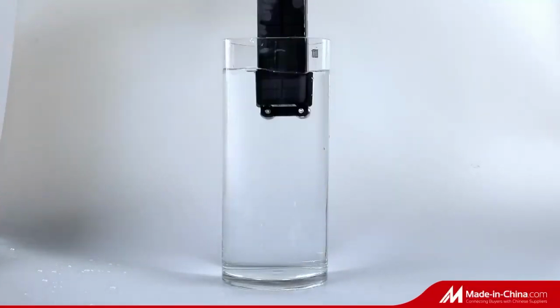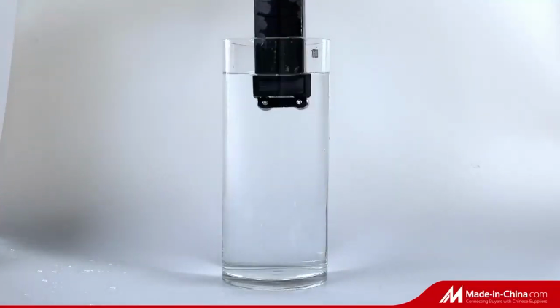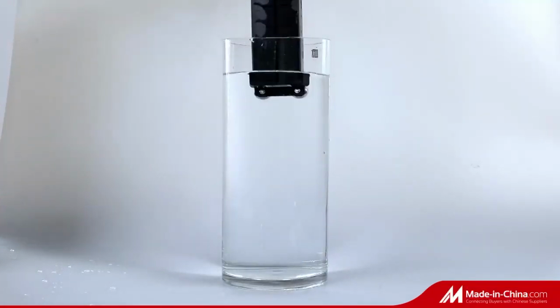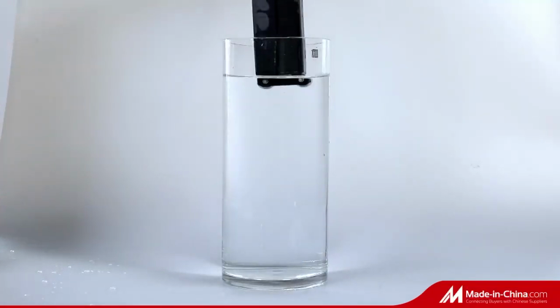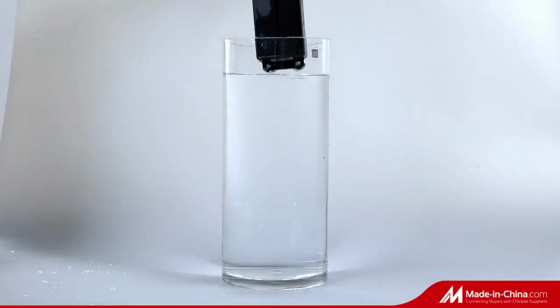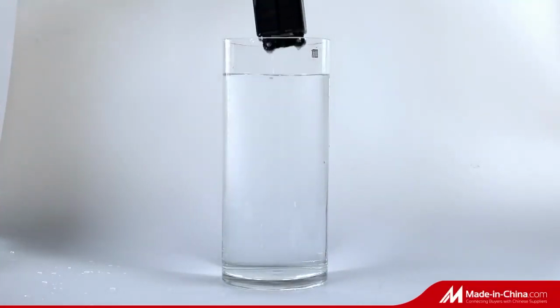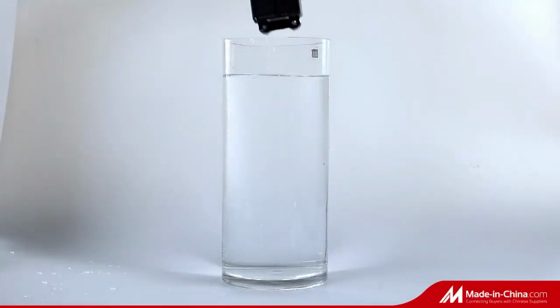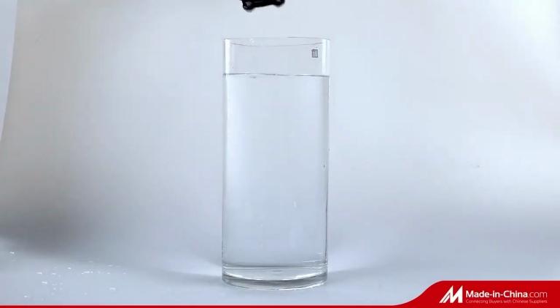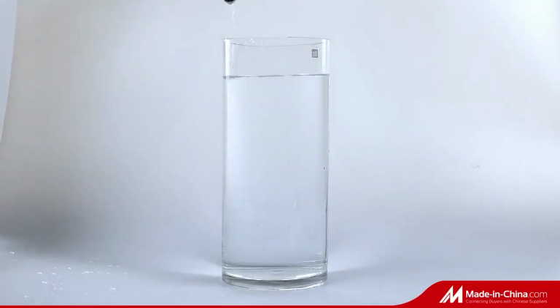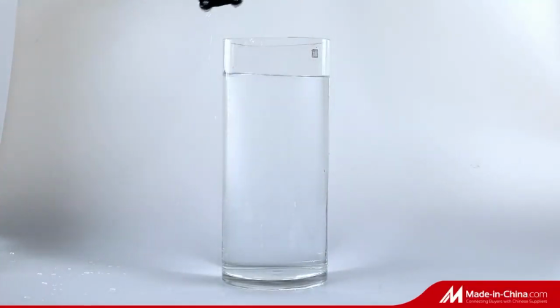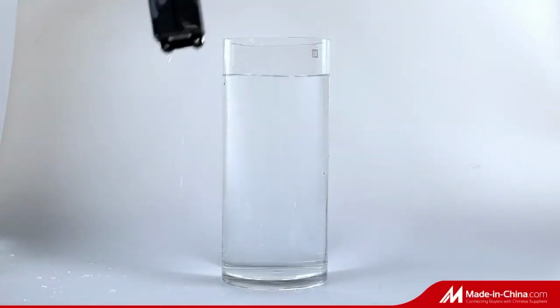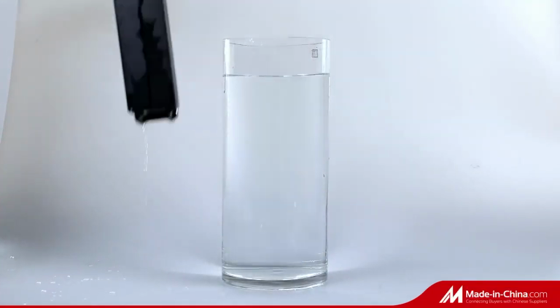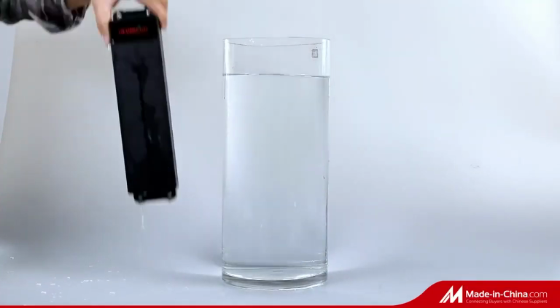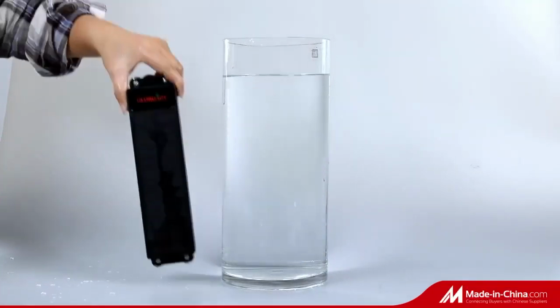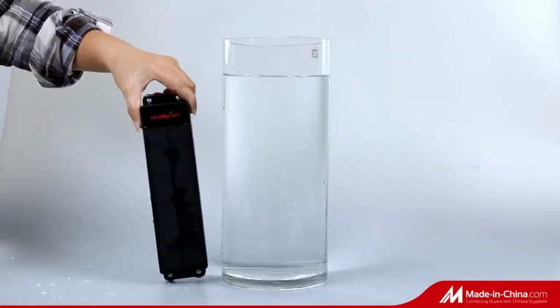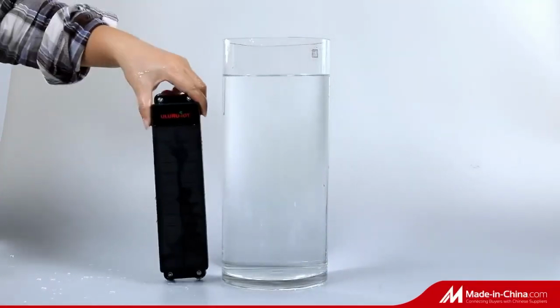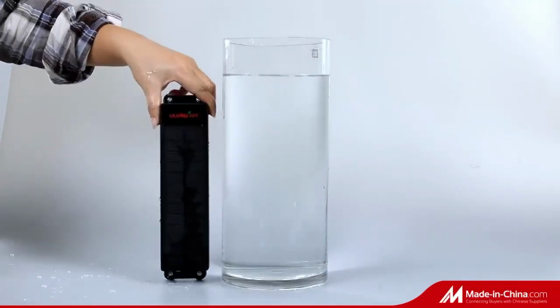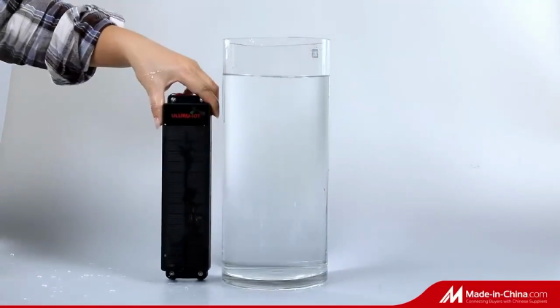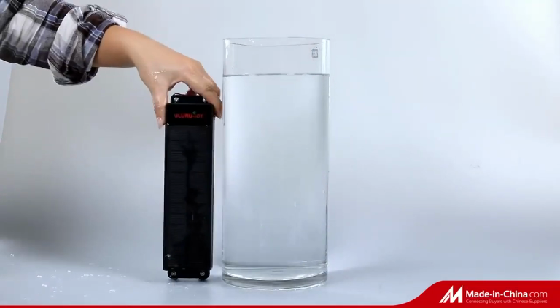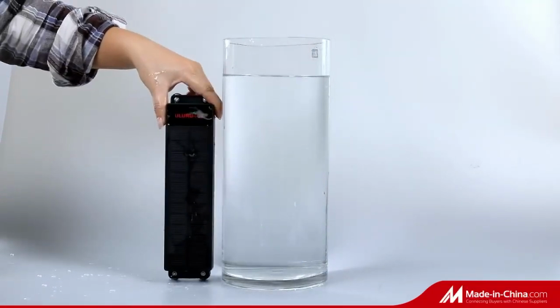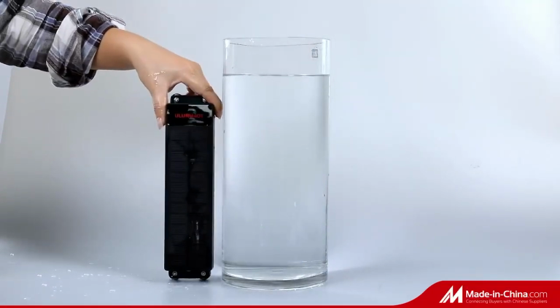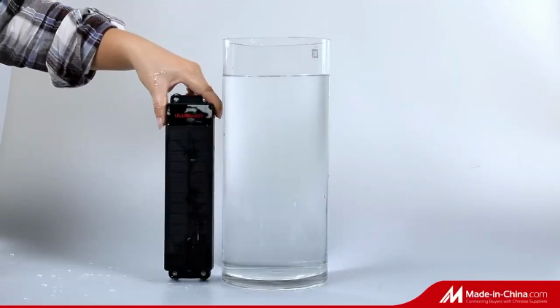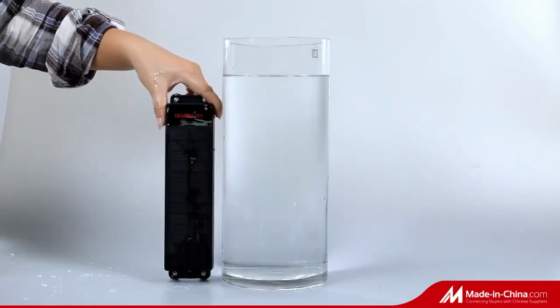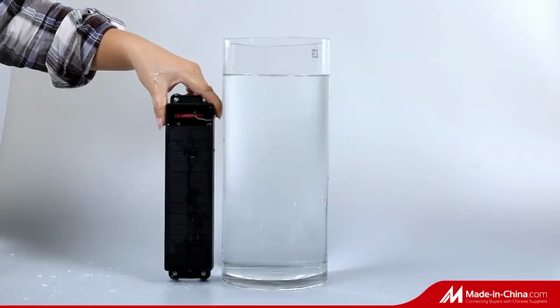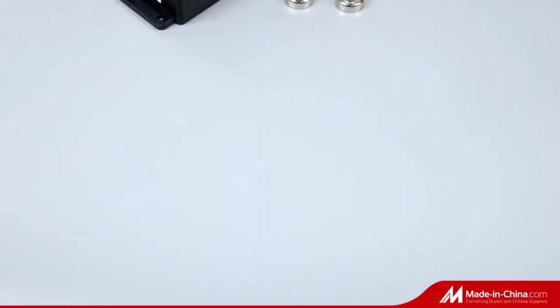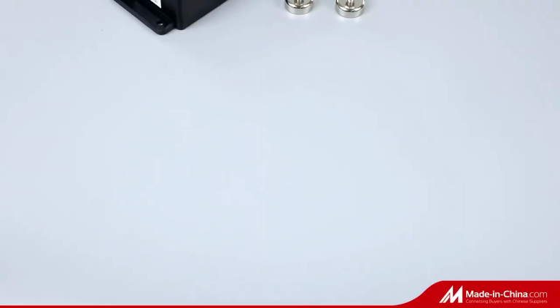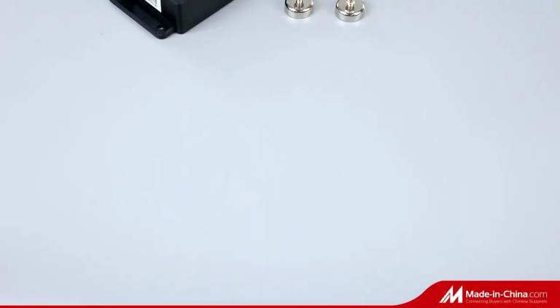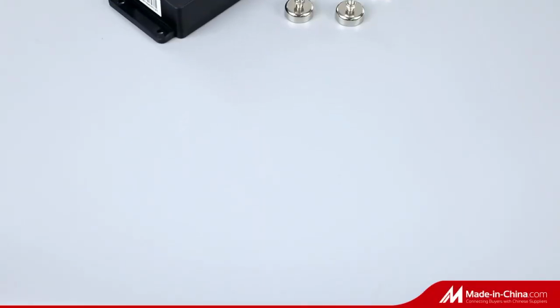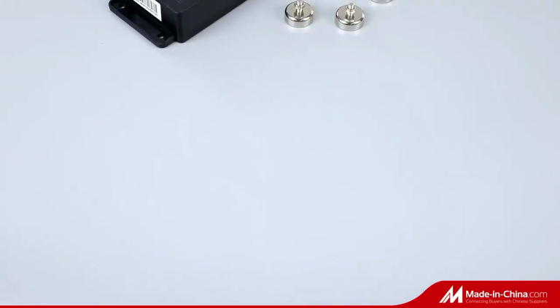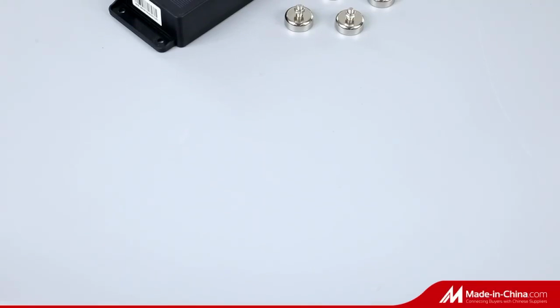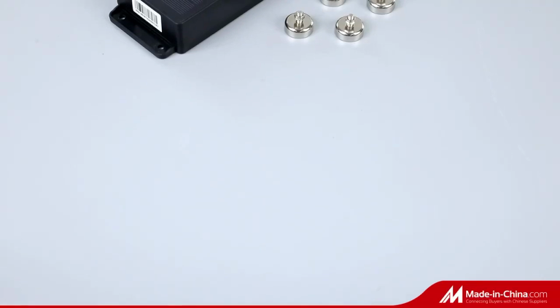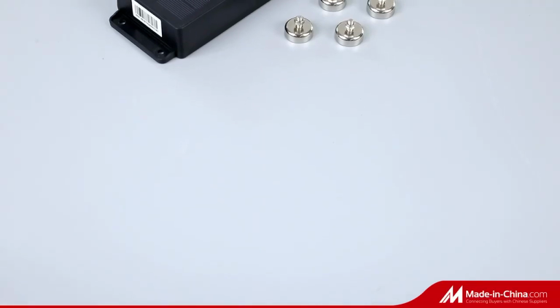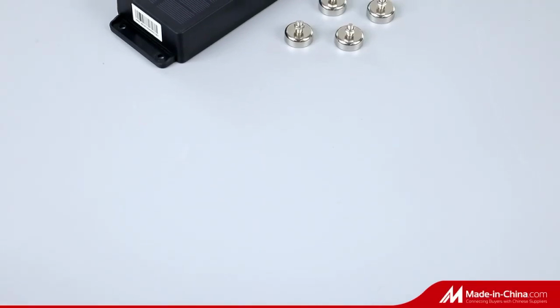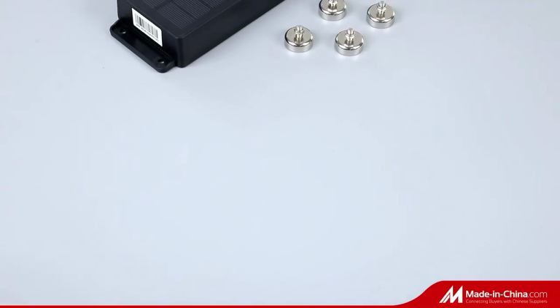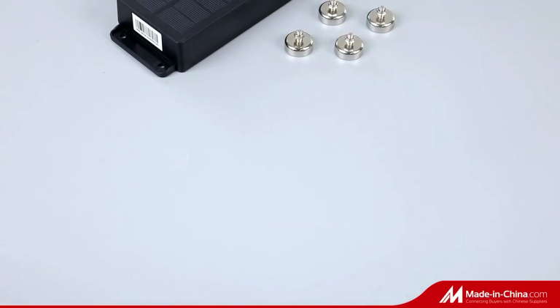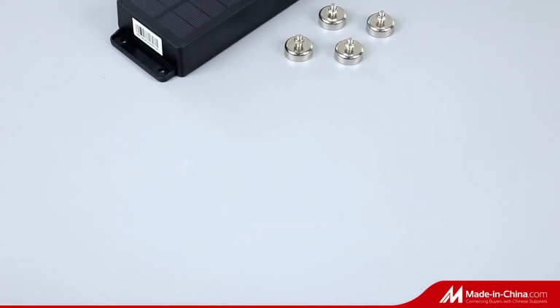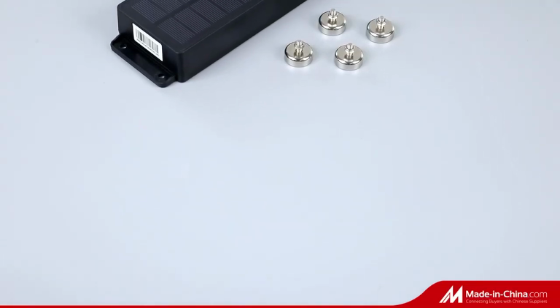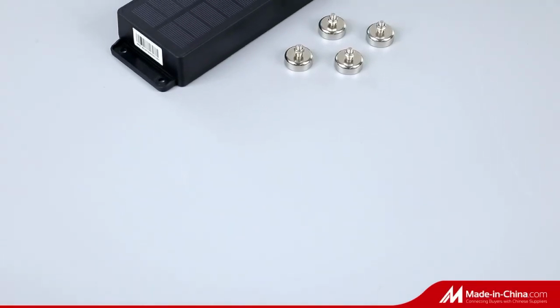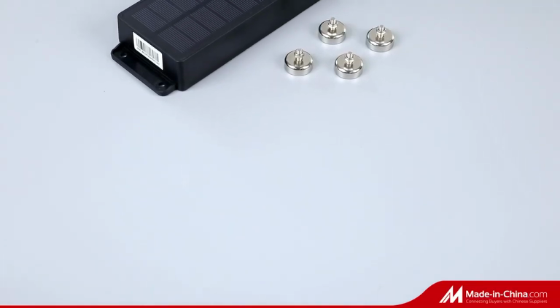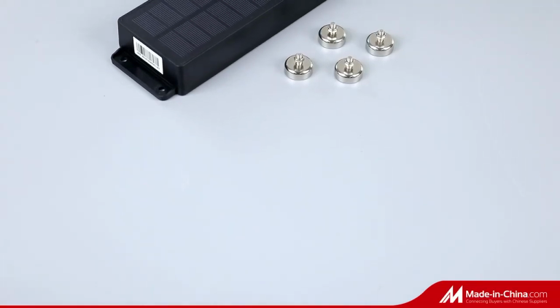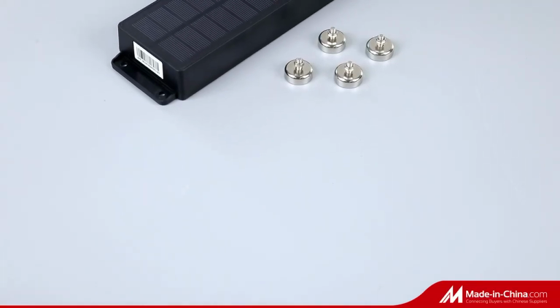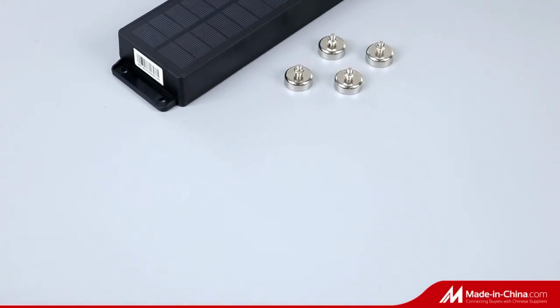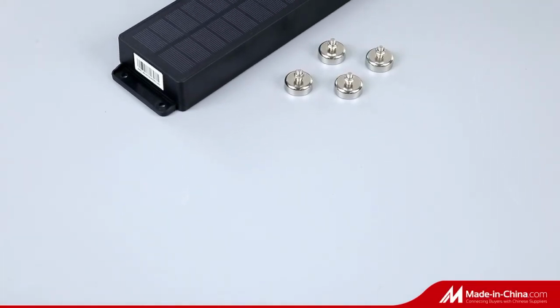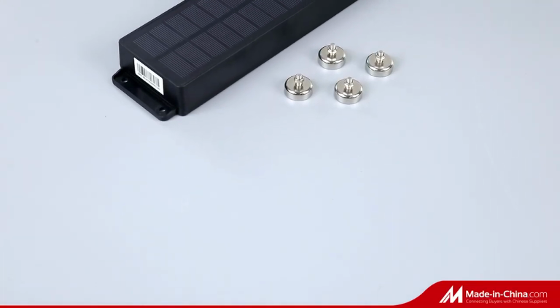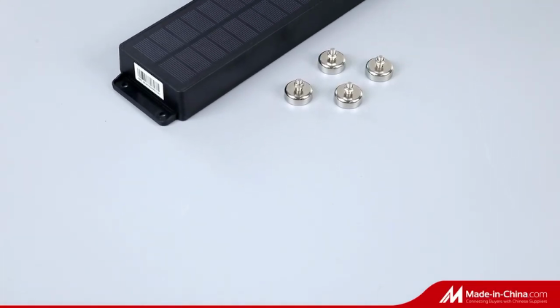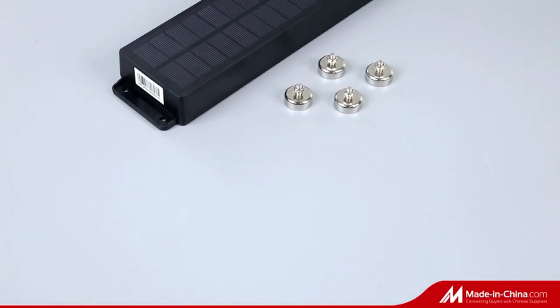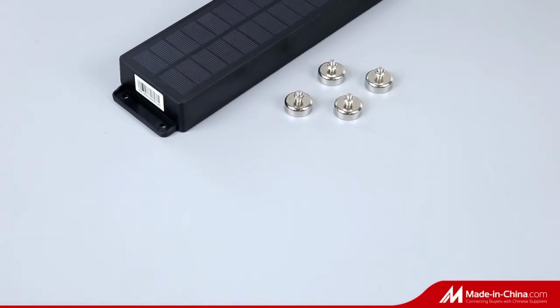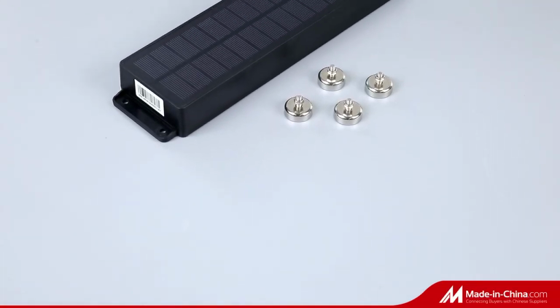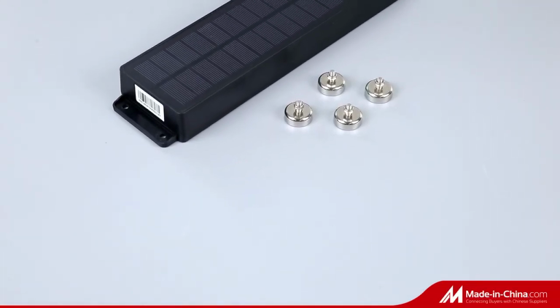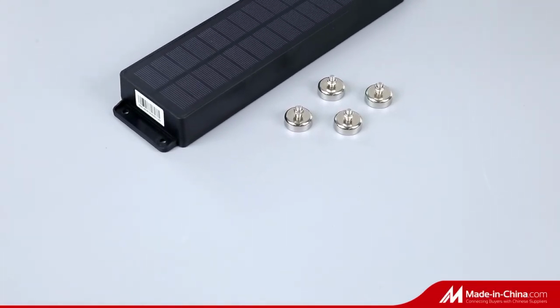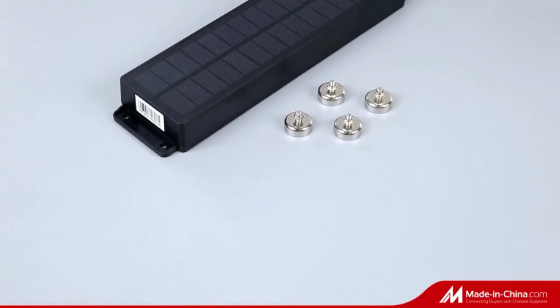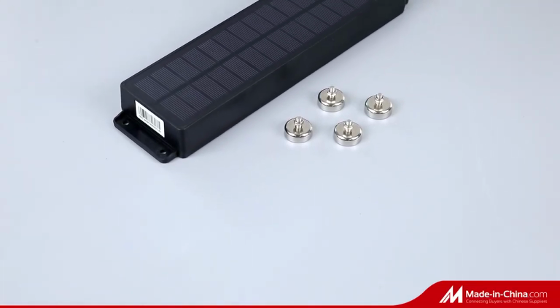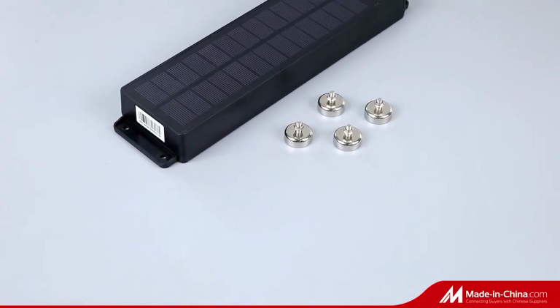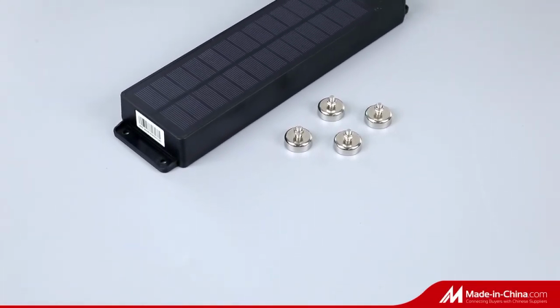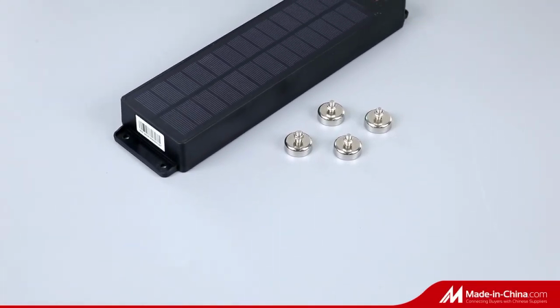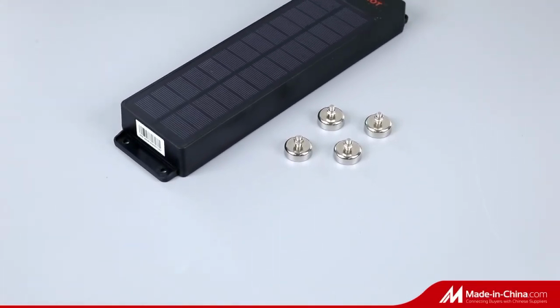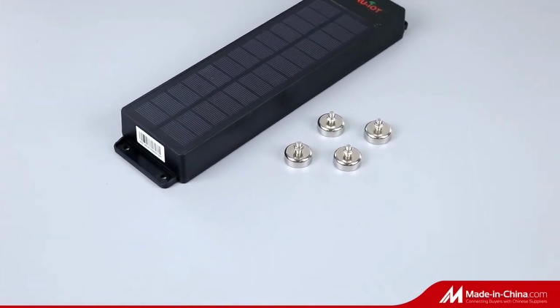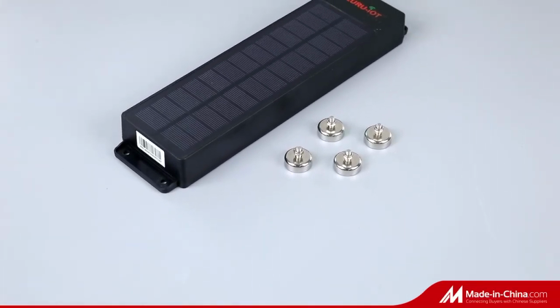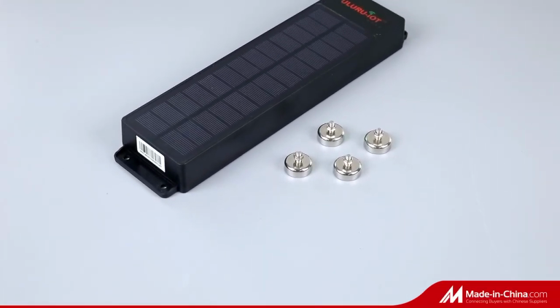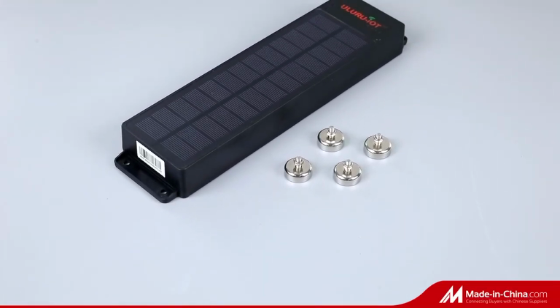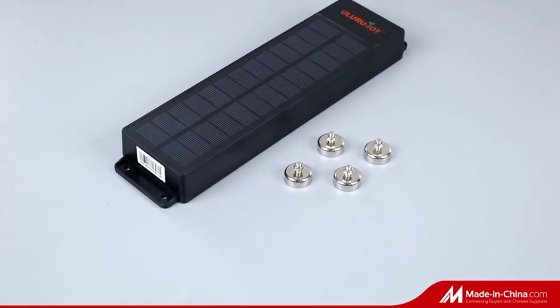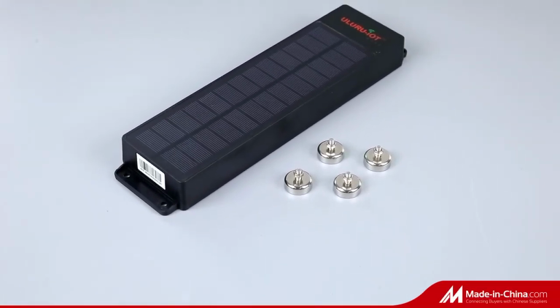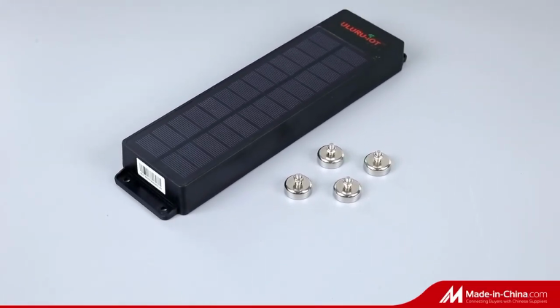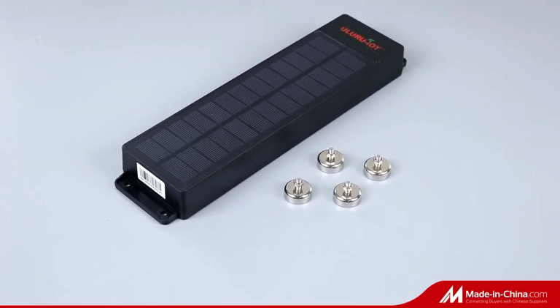This device is mainly used for containers, trucks, trailers, cargo, fishing boats, etc.